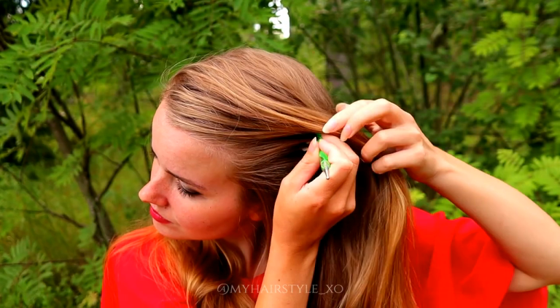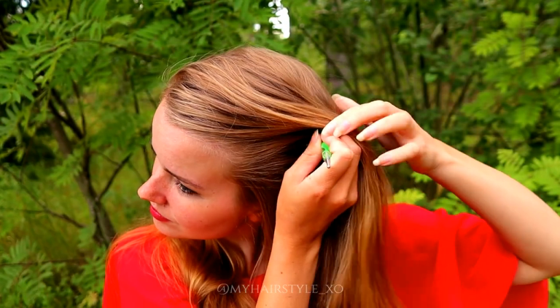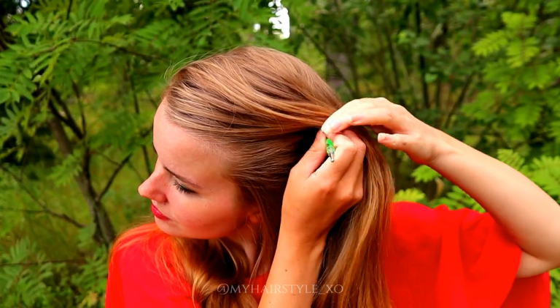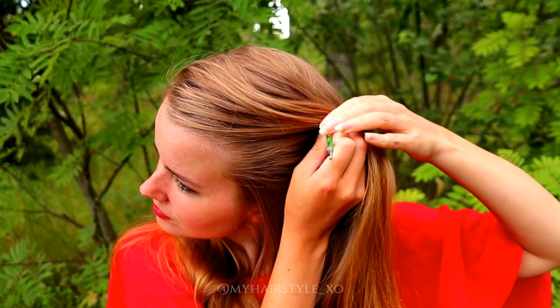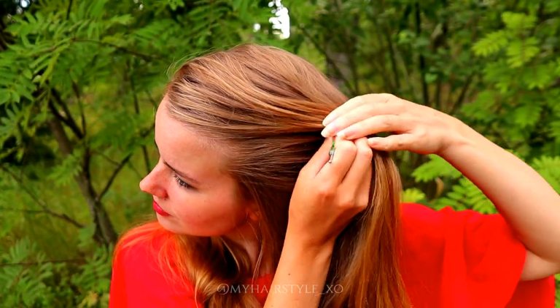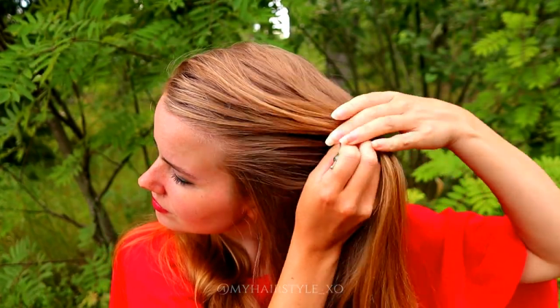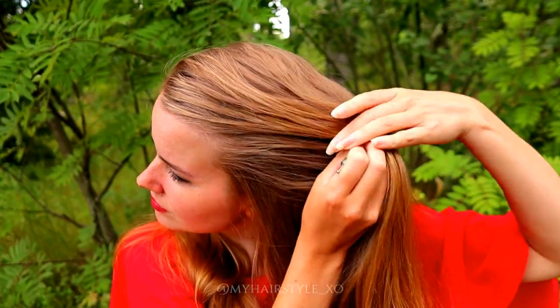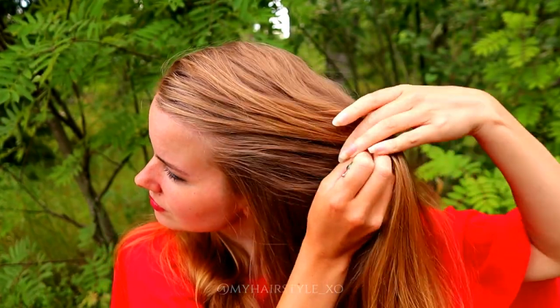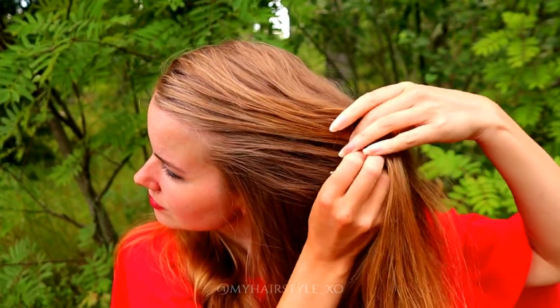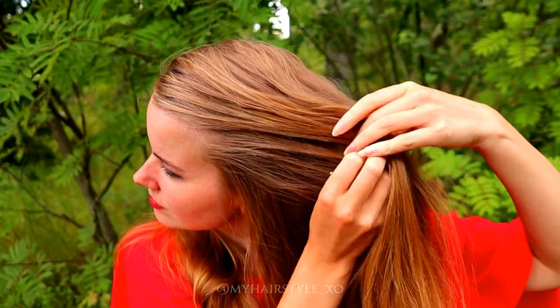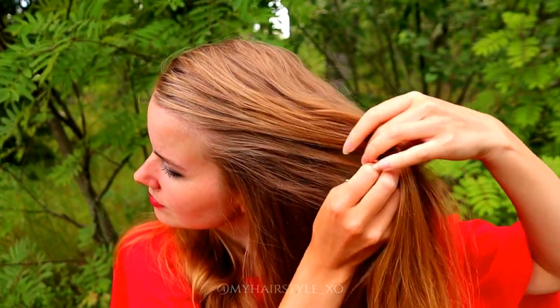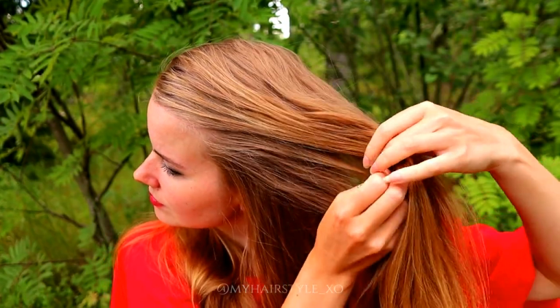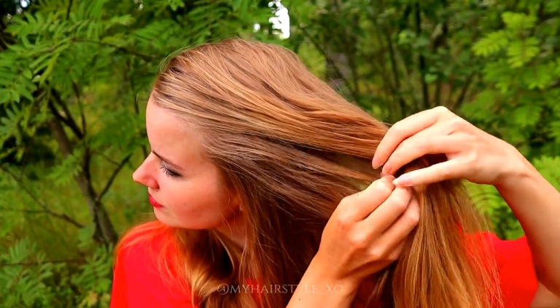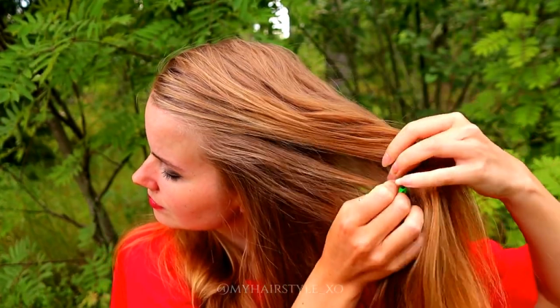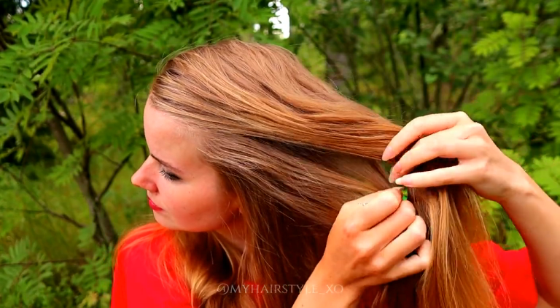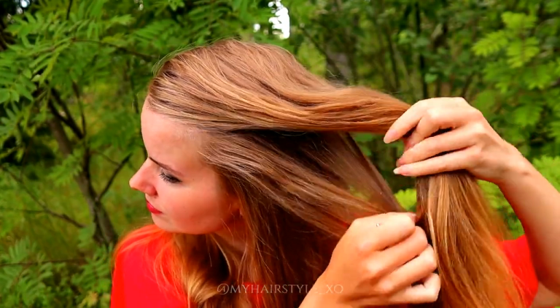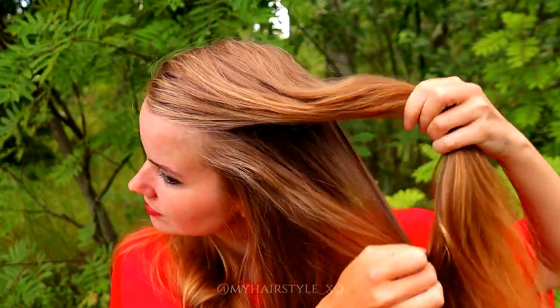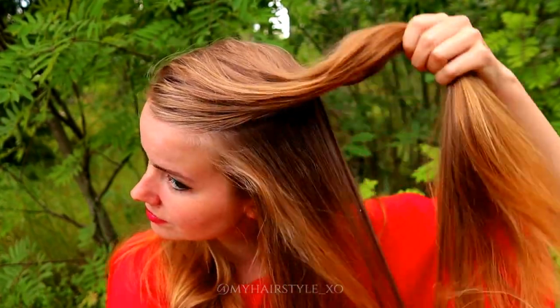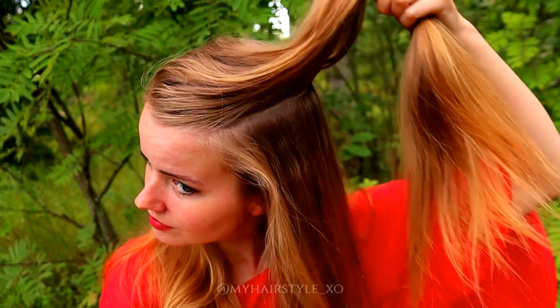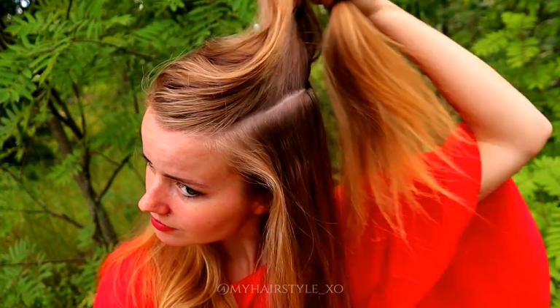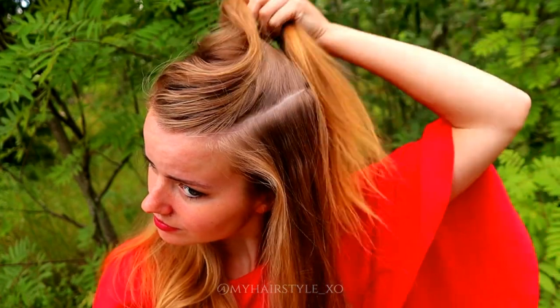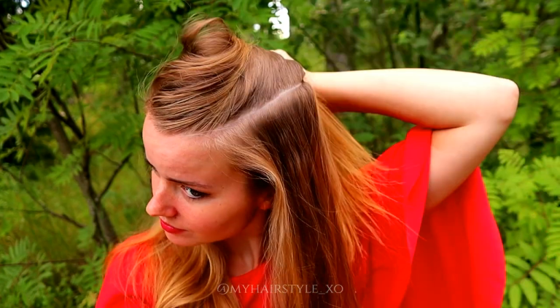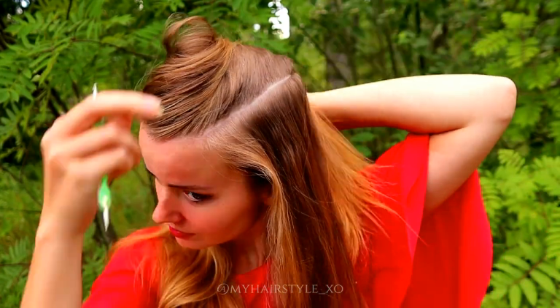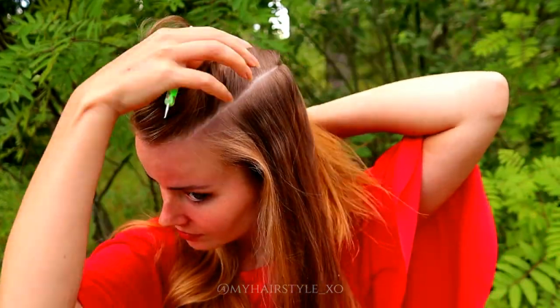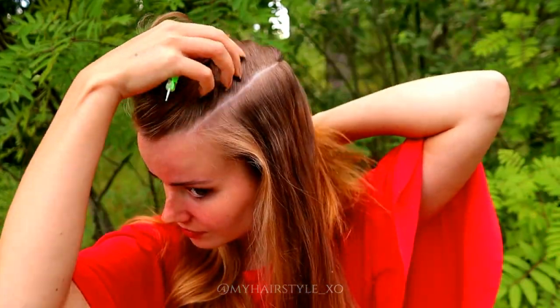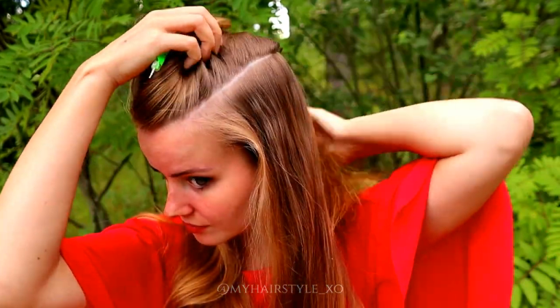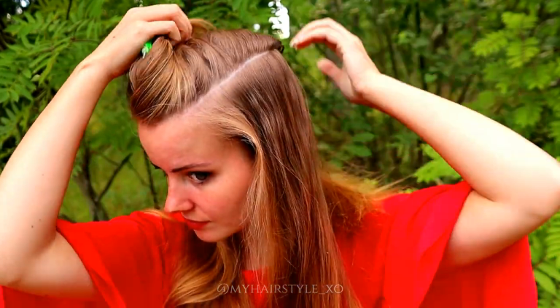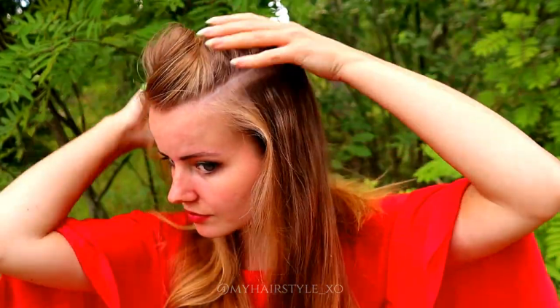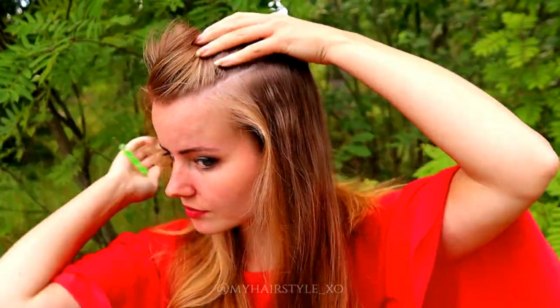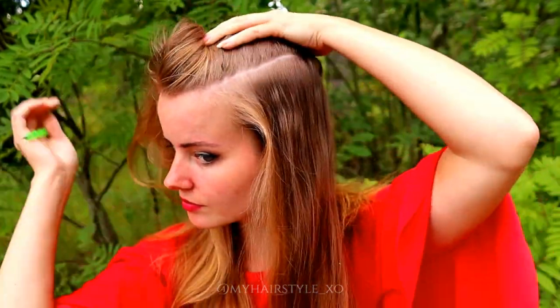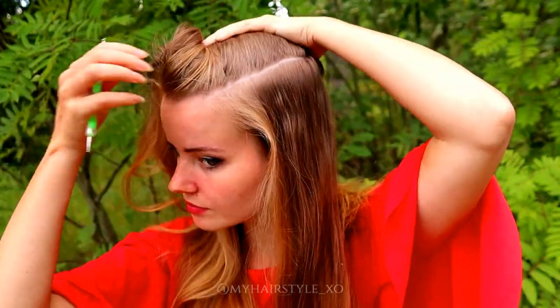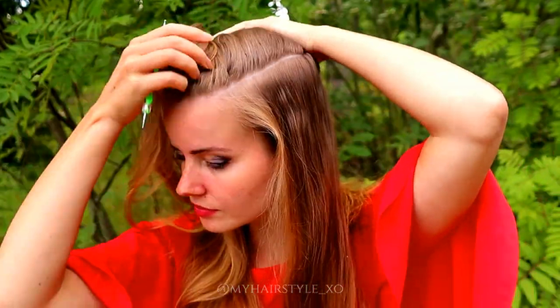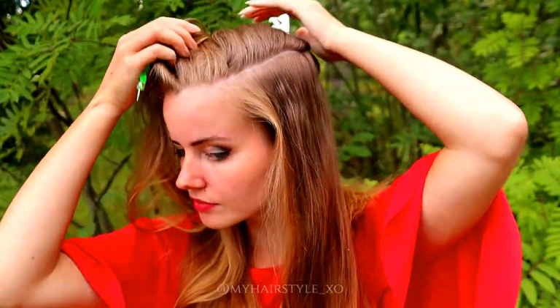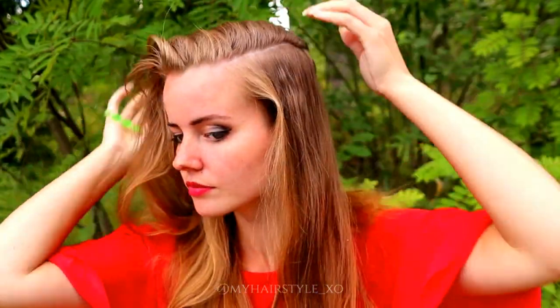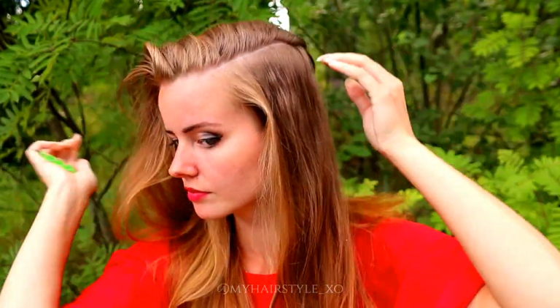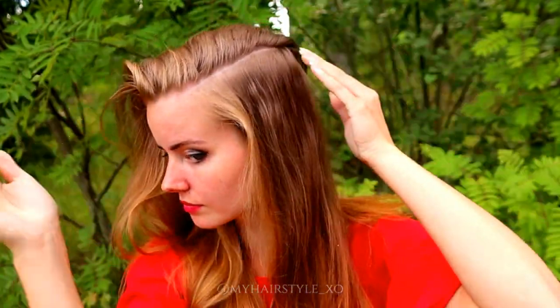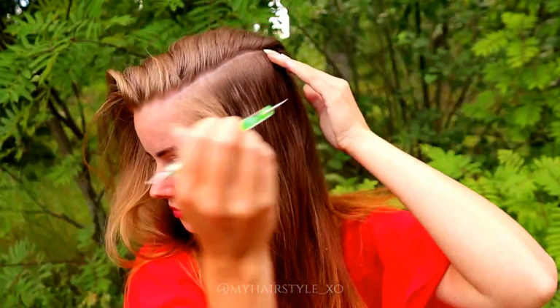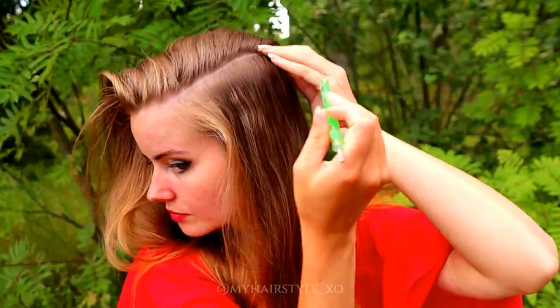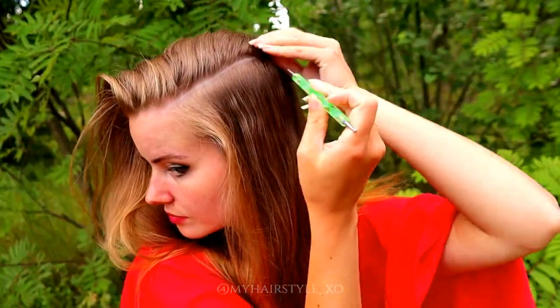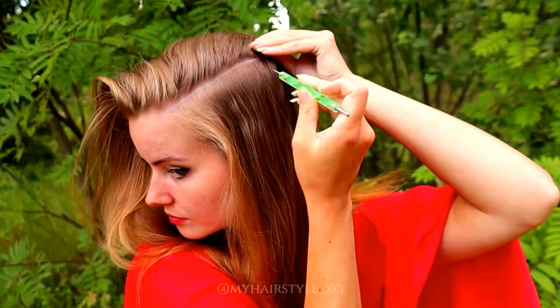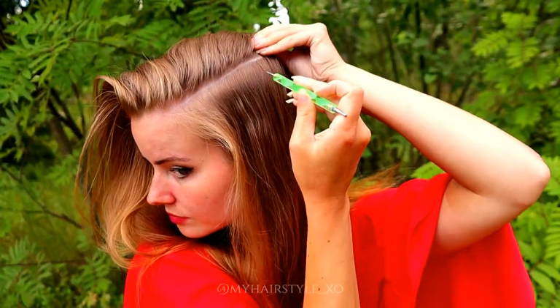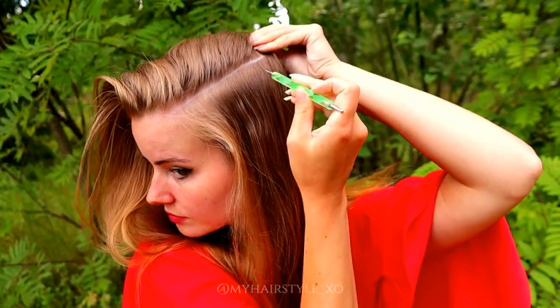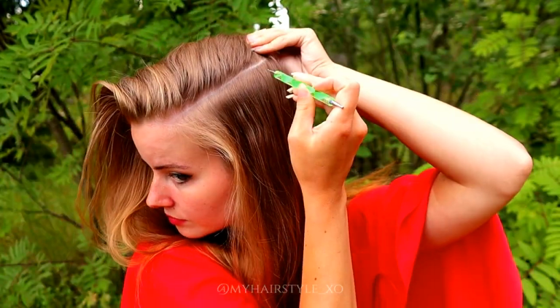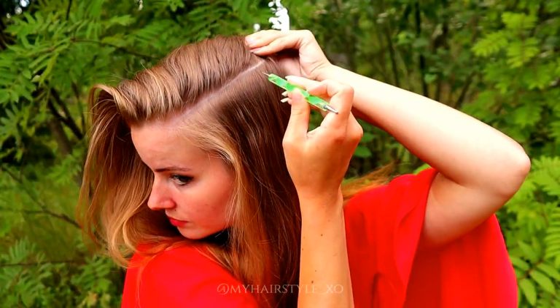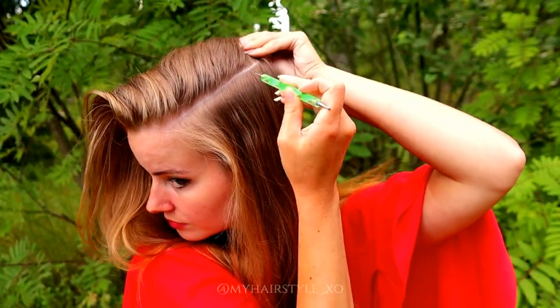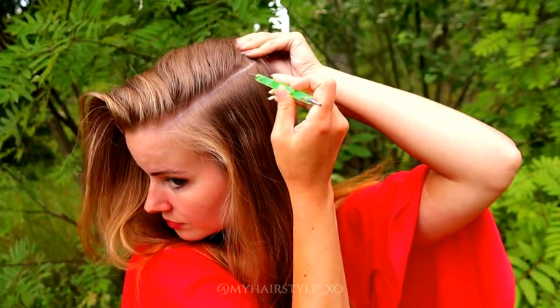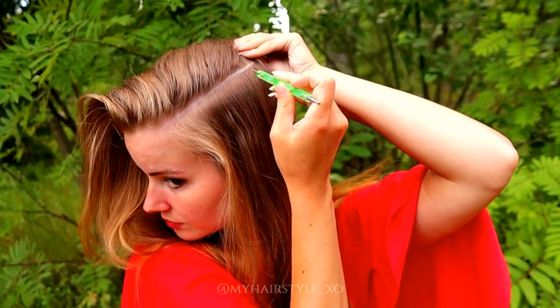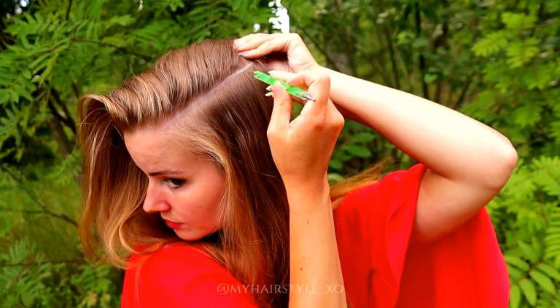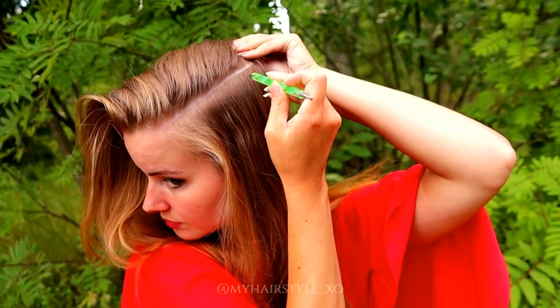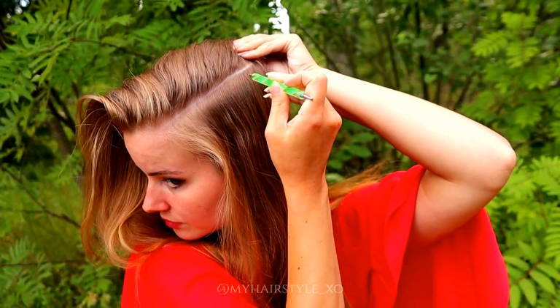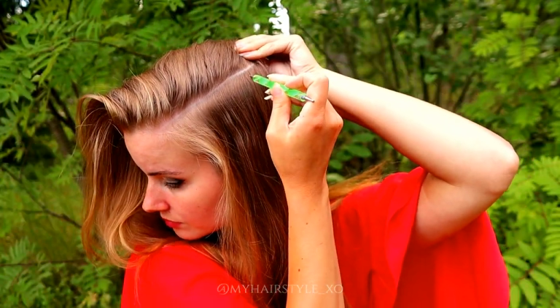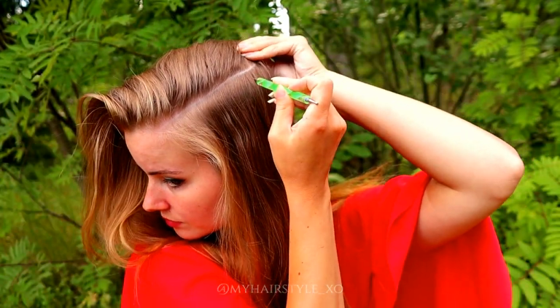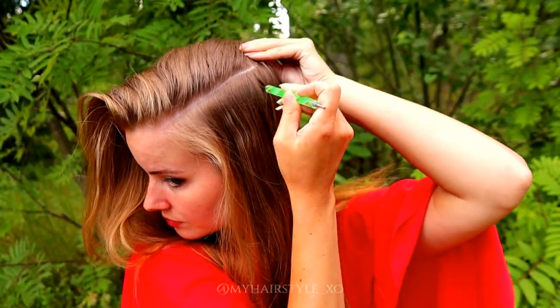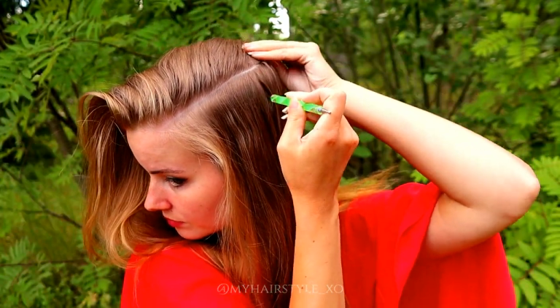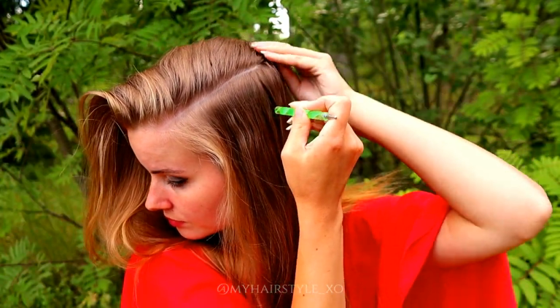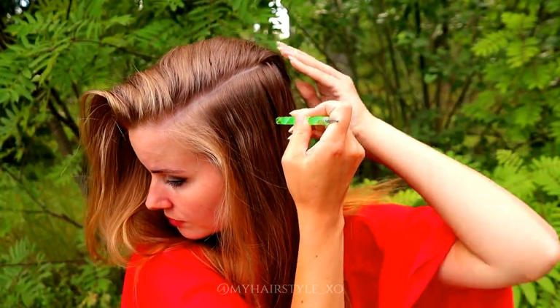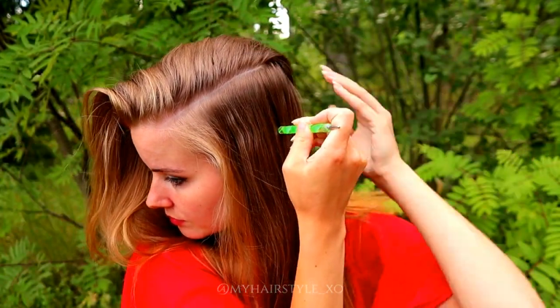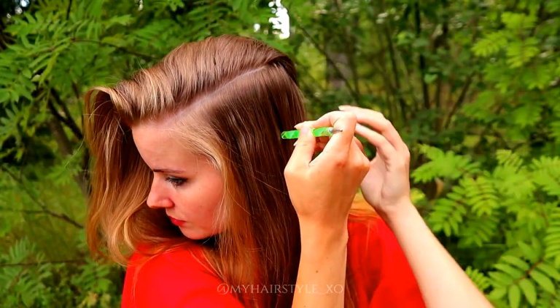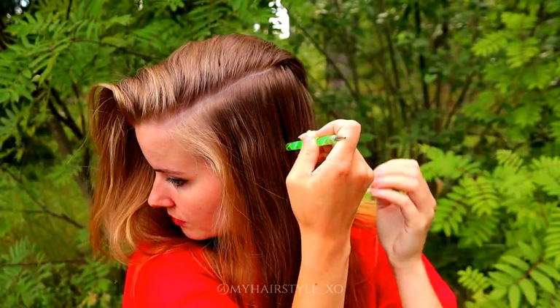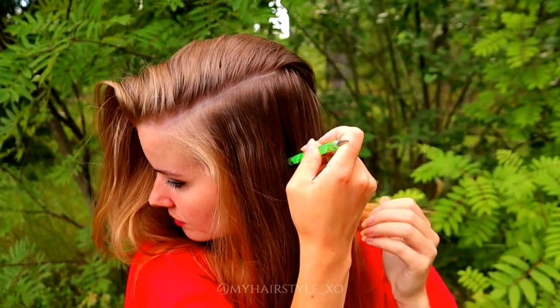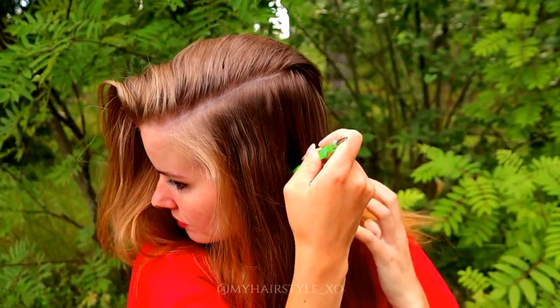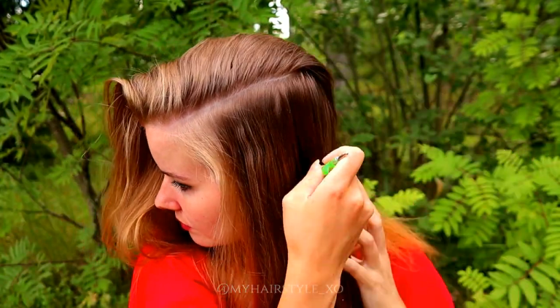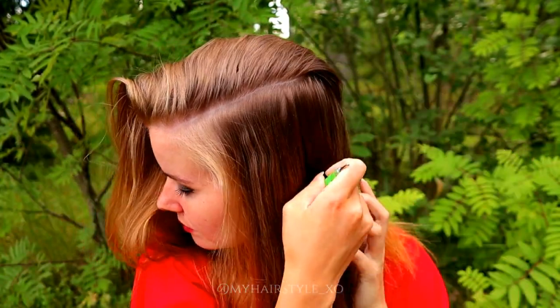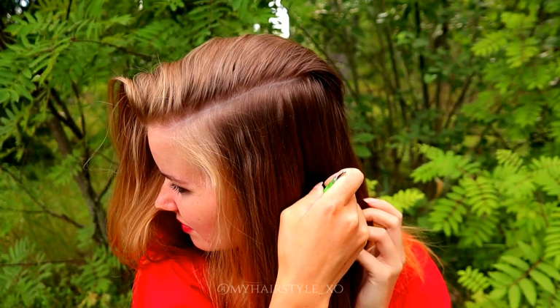Beginning the style by creating the rectangle parting to the side. This is for the cornrows.